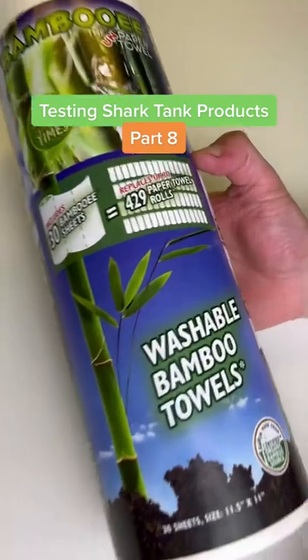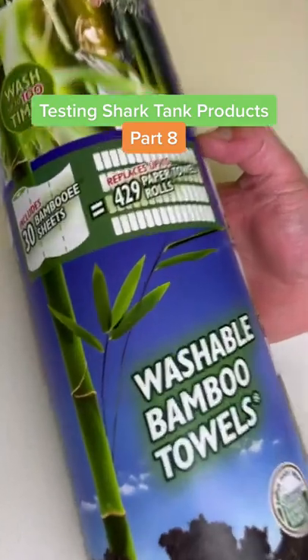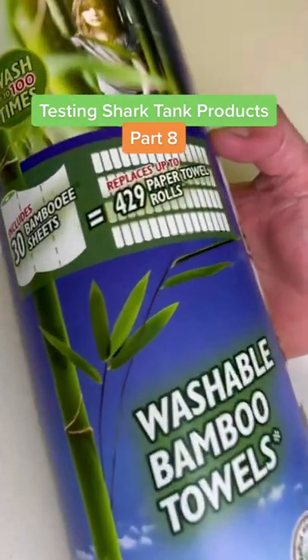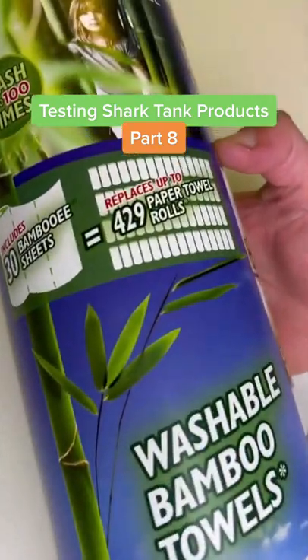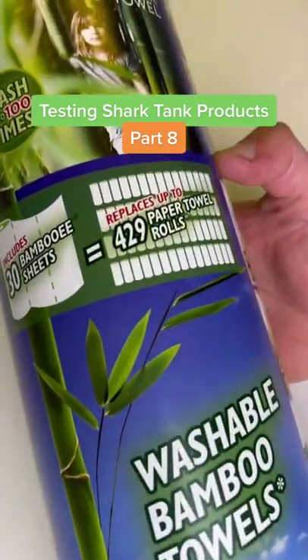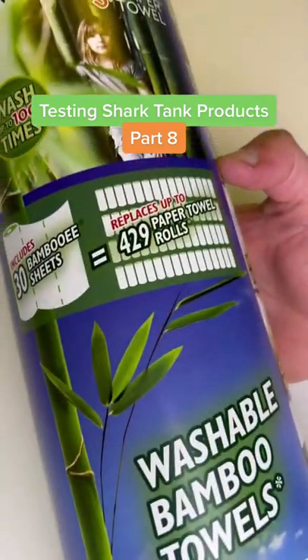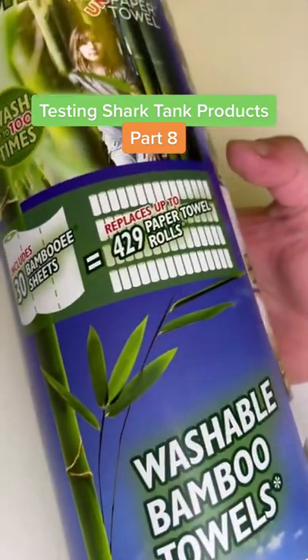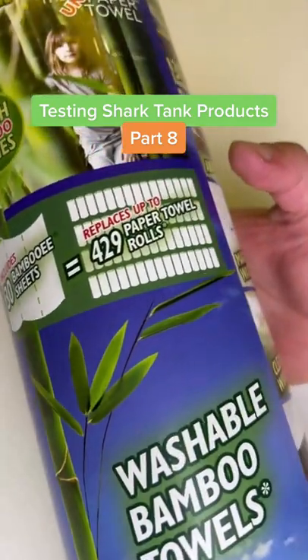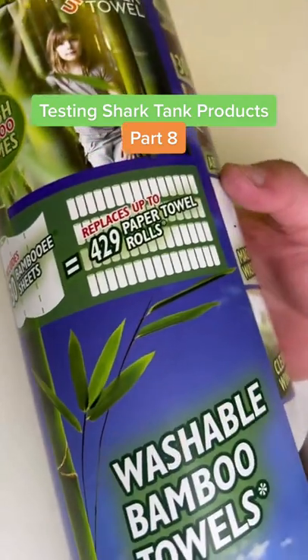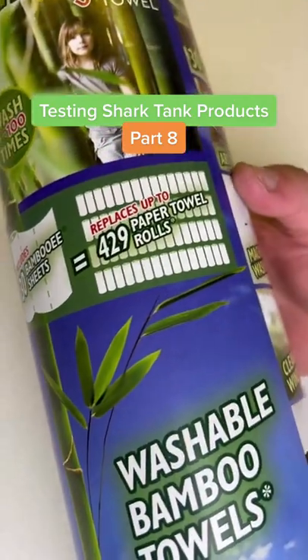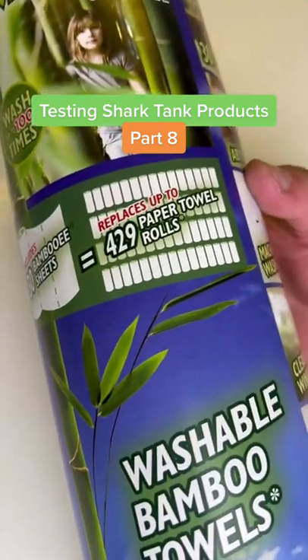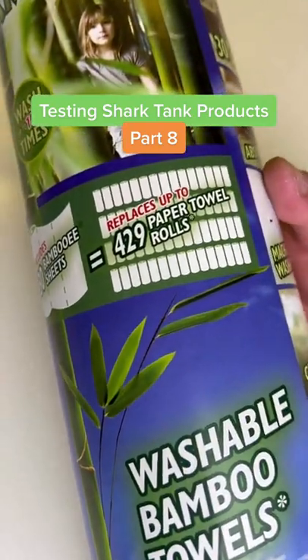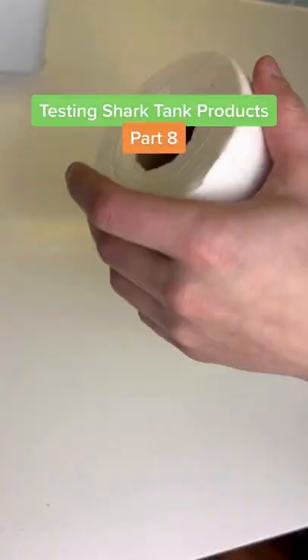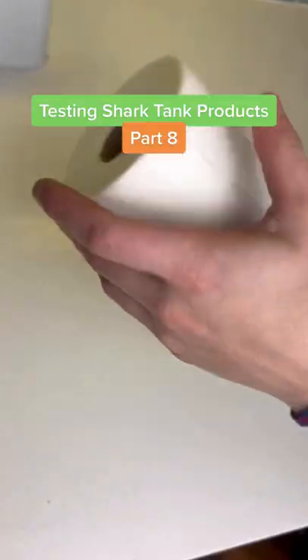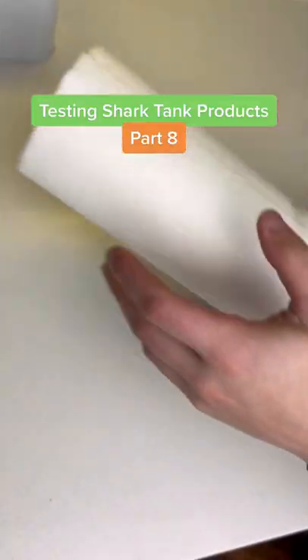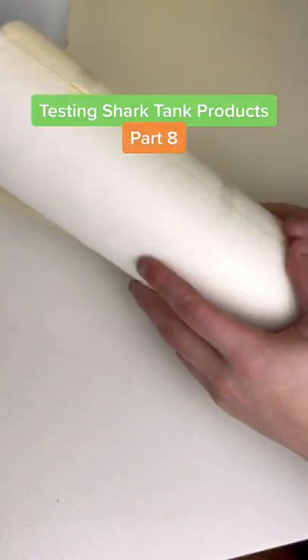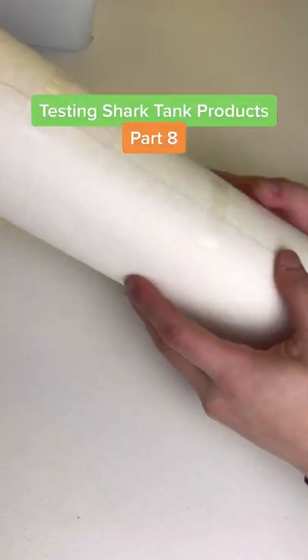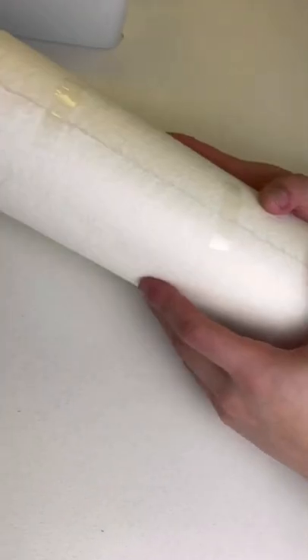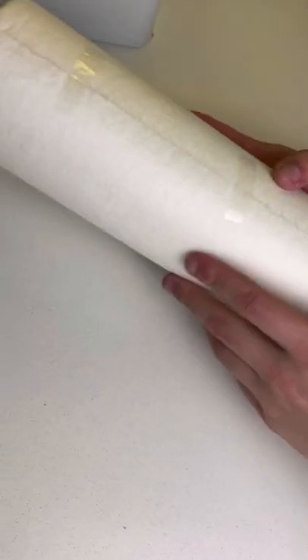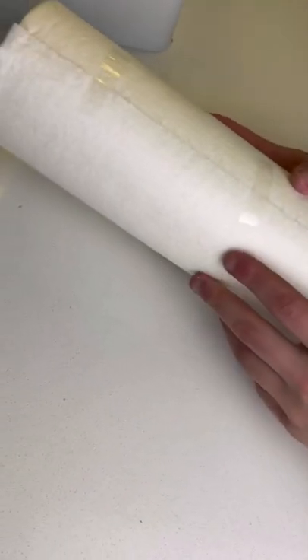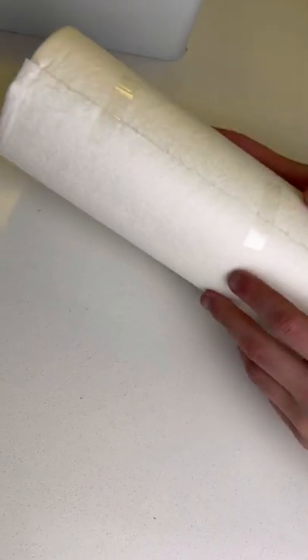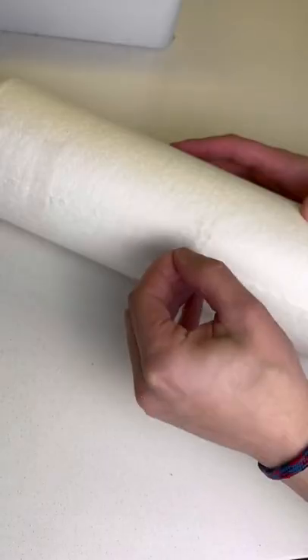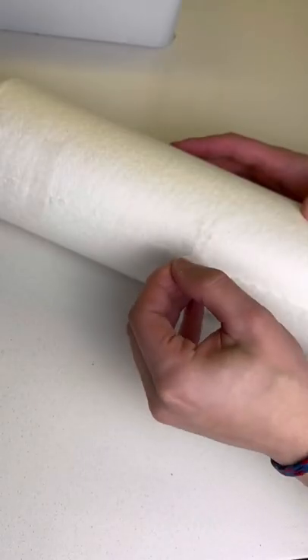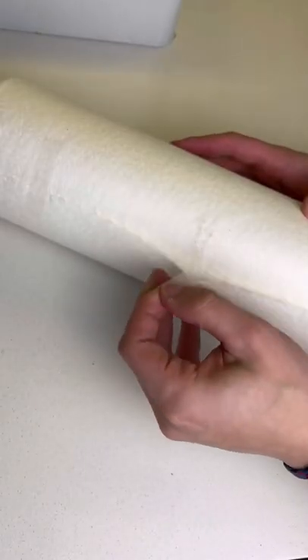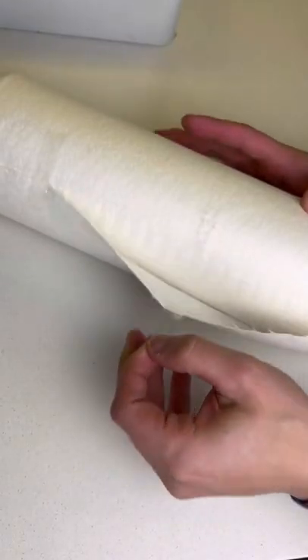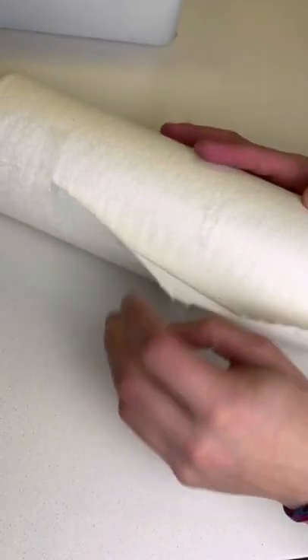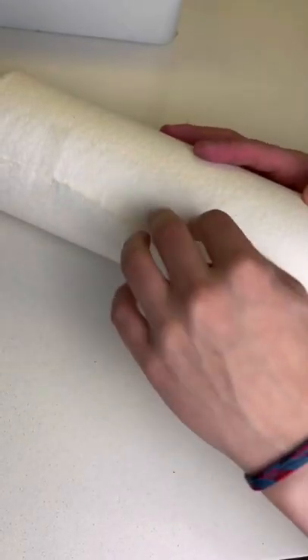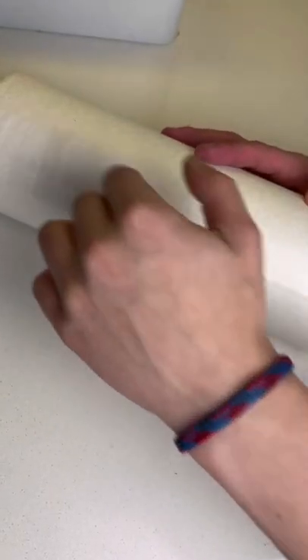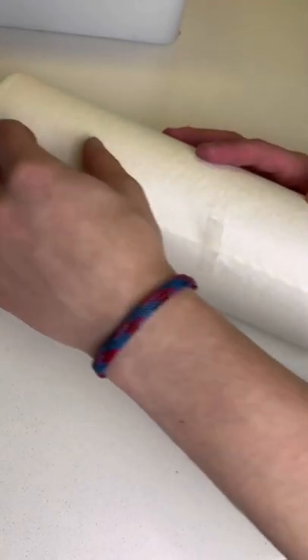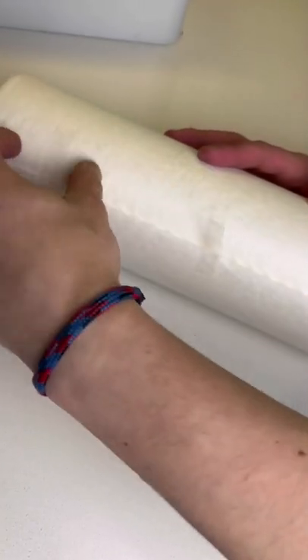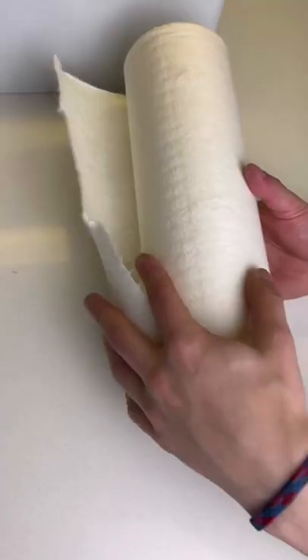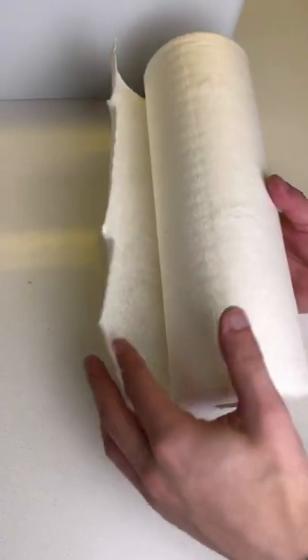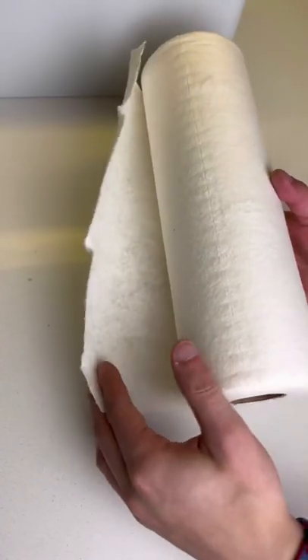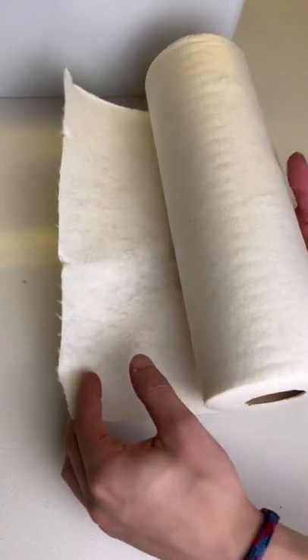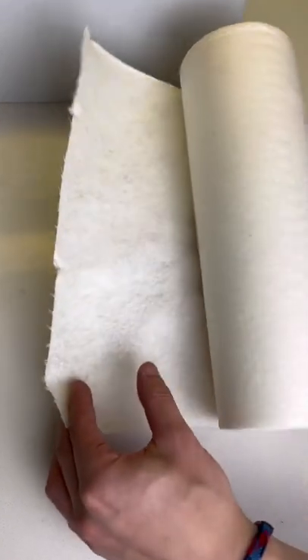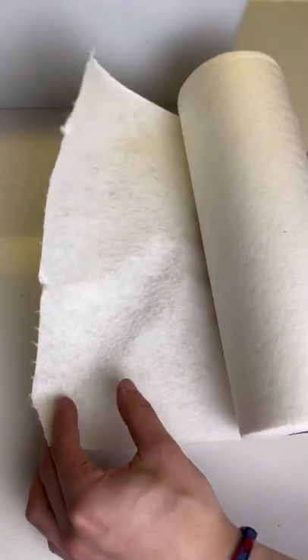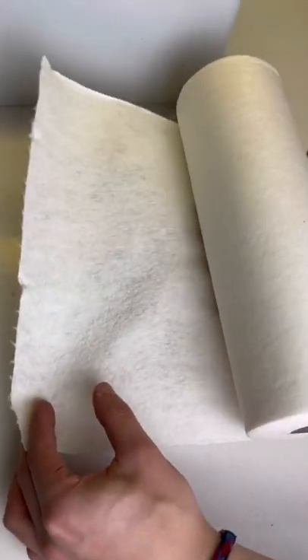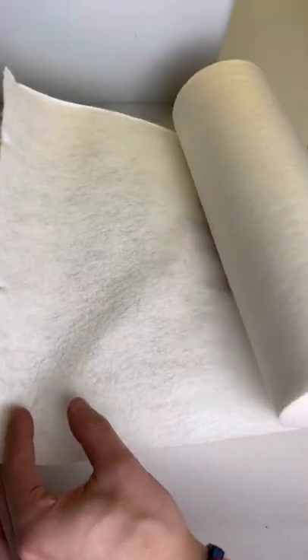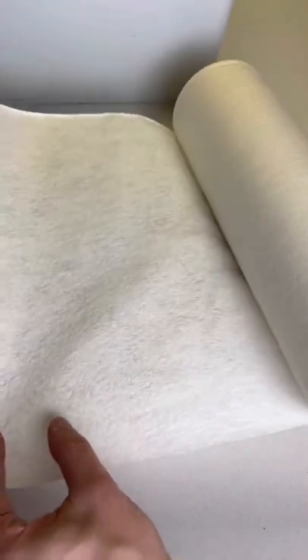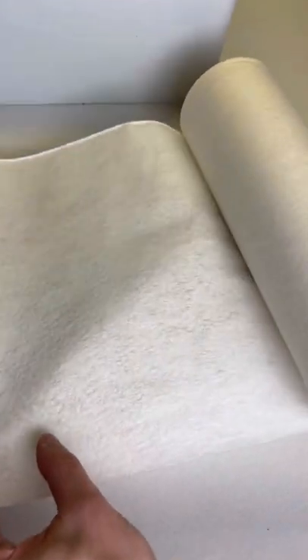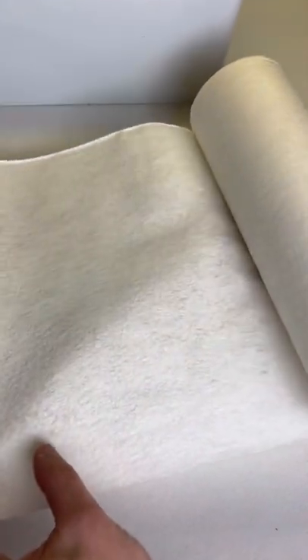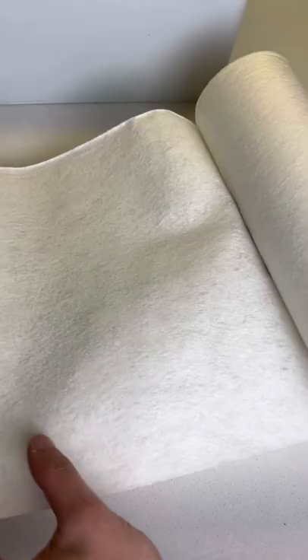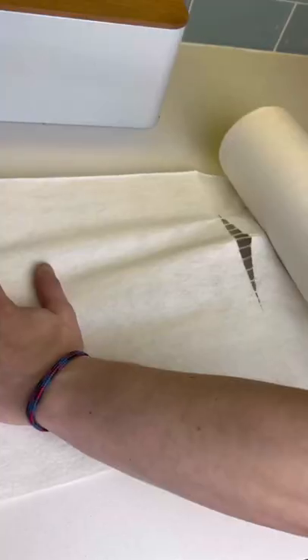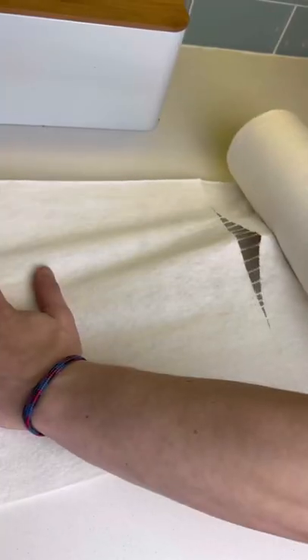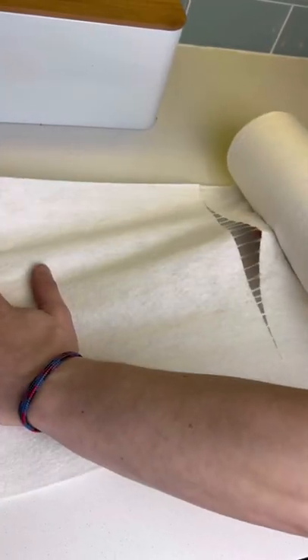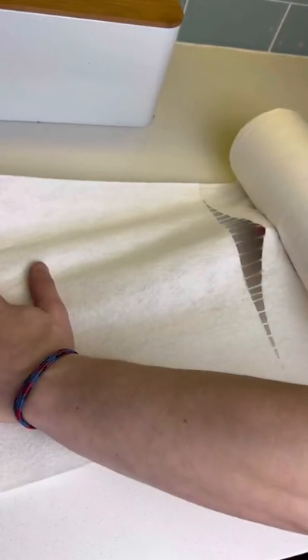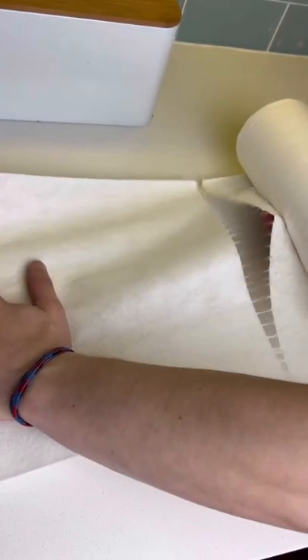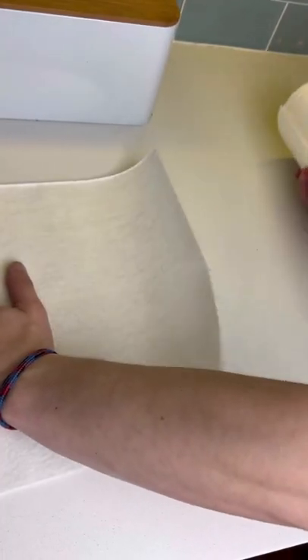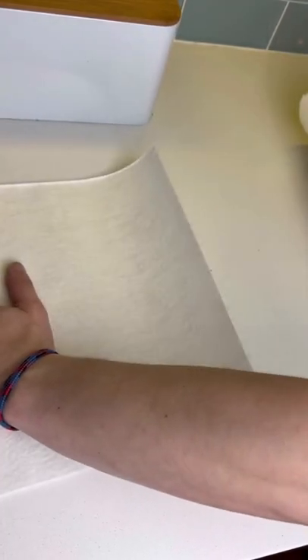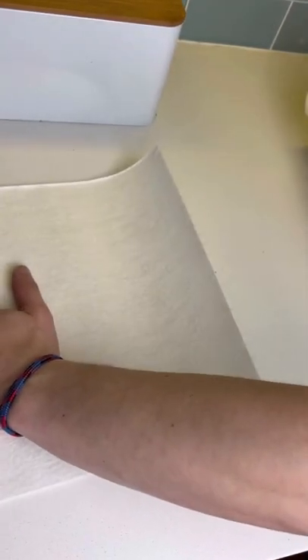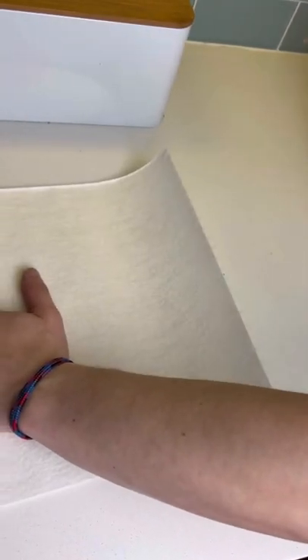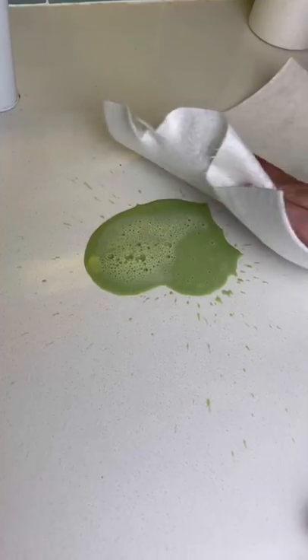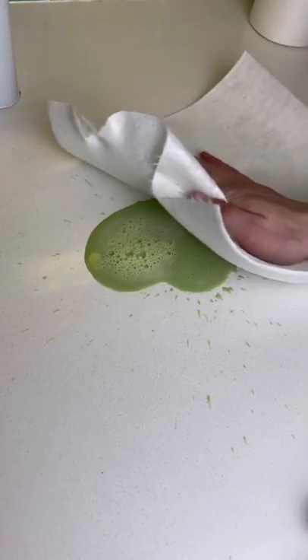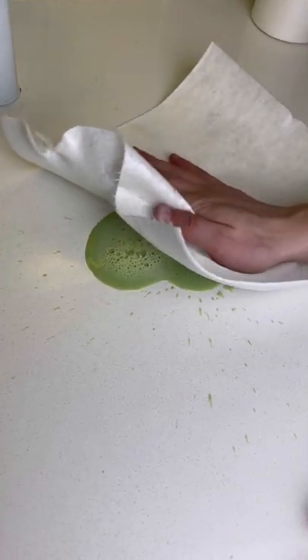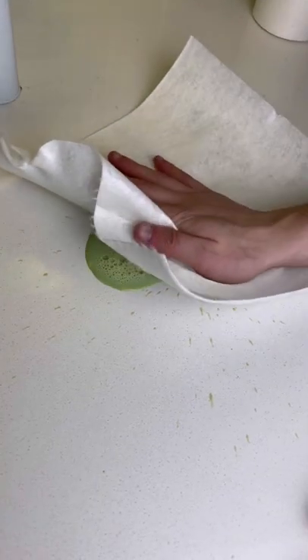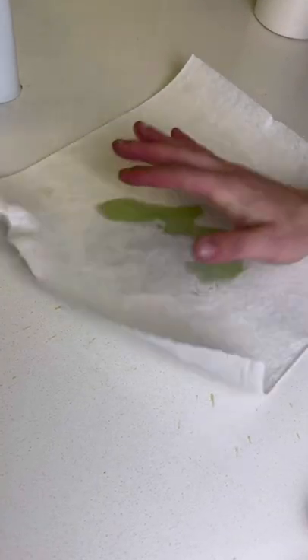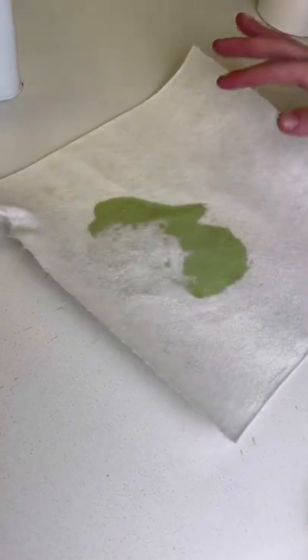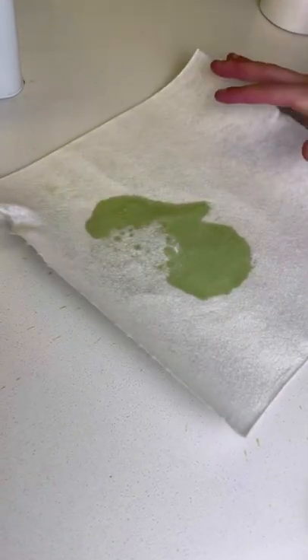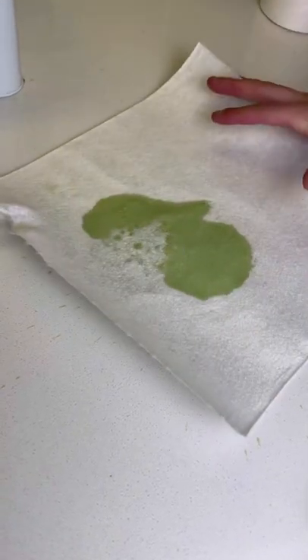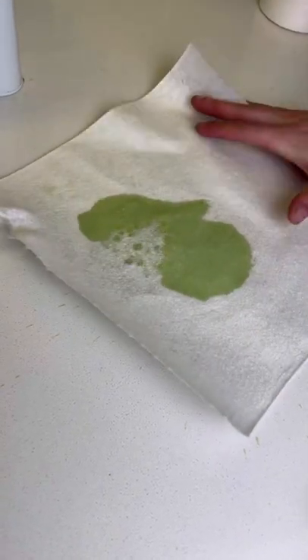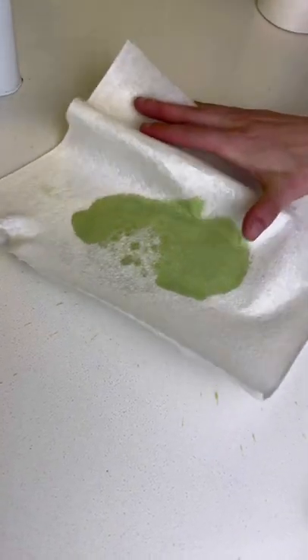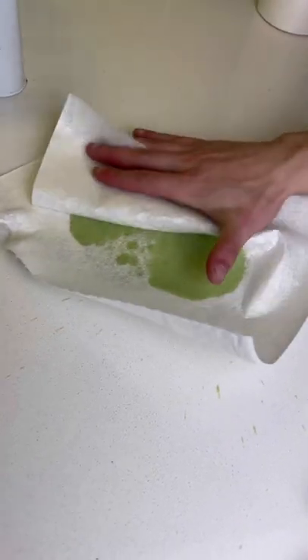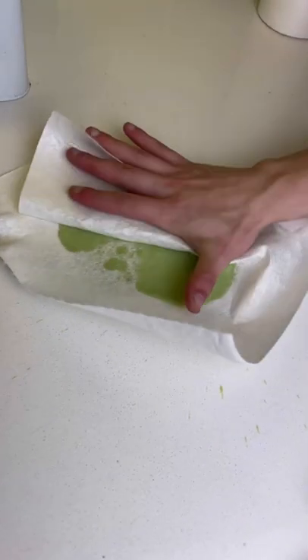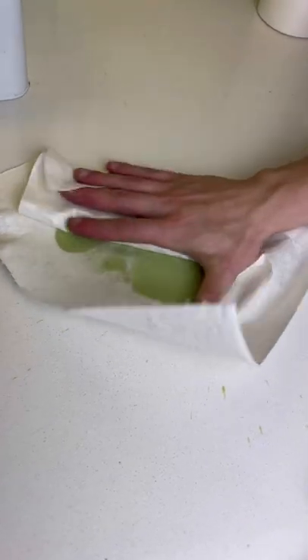Testing Shark Tank products, part 8. These are reusable bamboo paper towels. I didn't know what to expect with these, but I was surprised at how different and durable they felt.